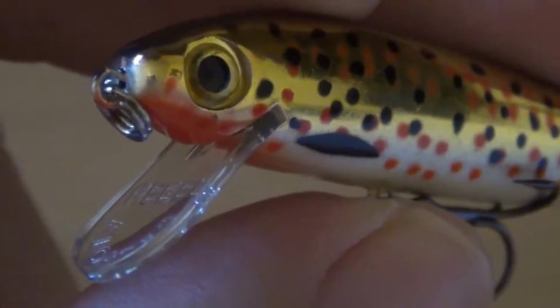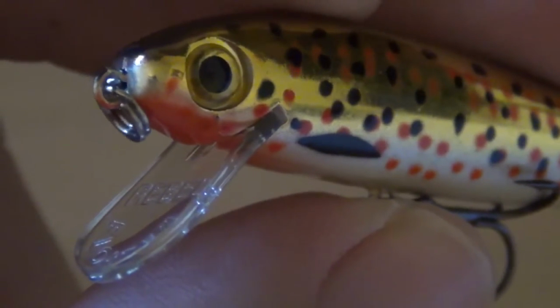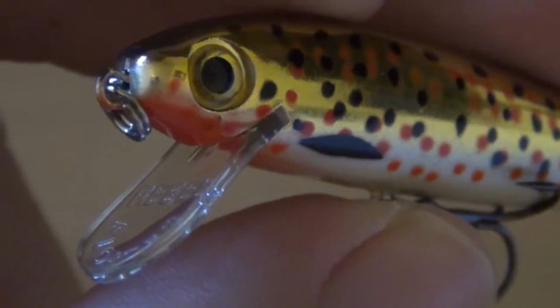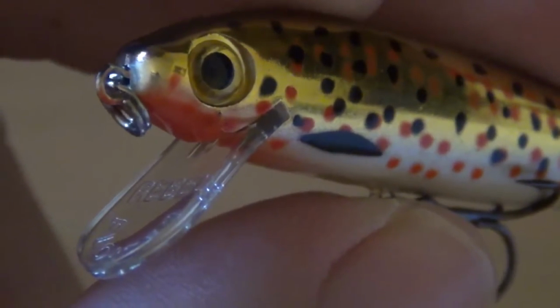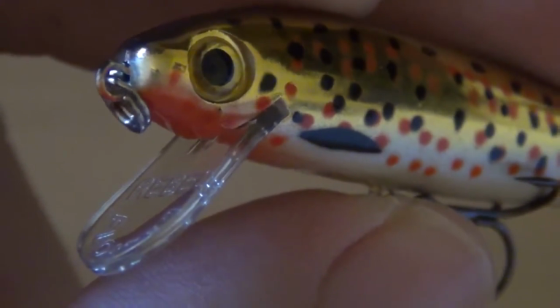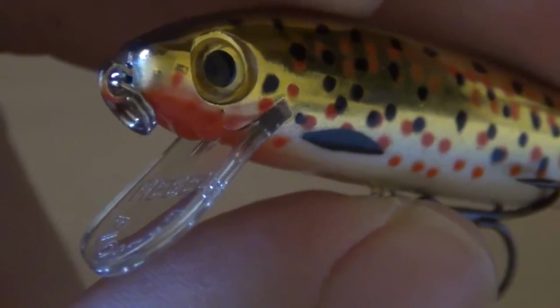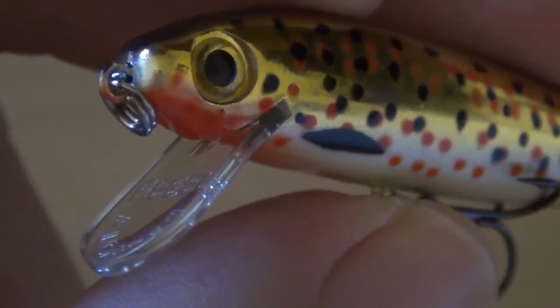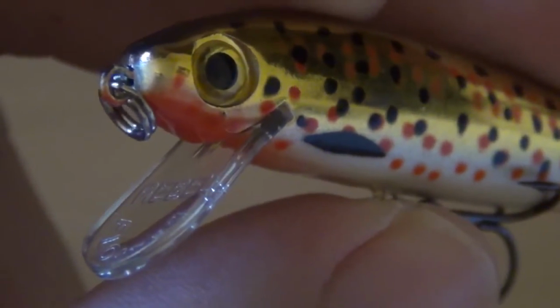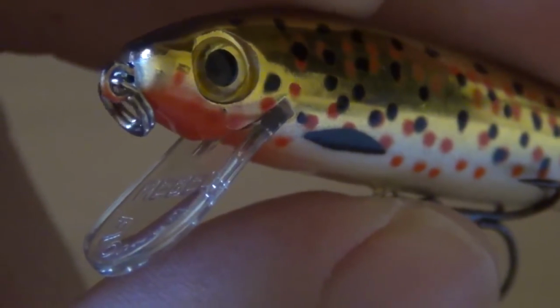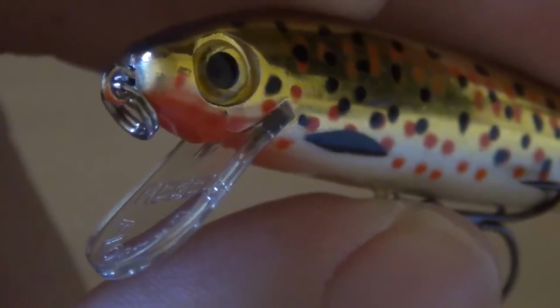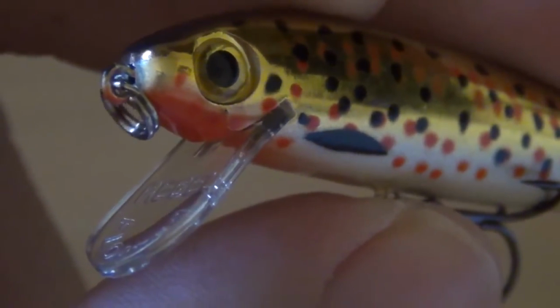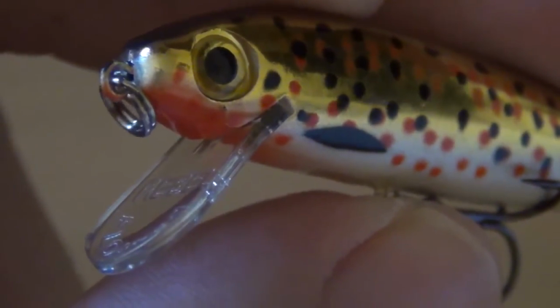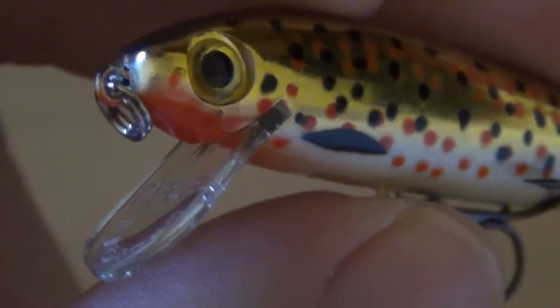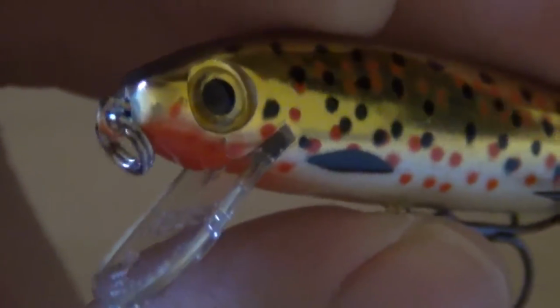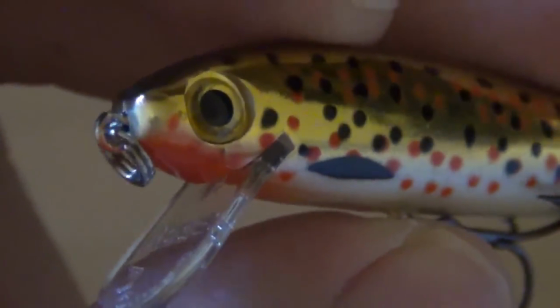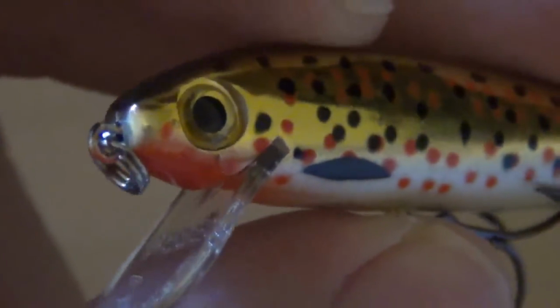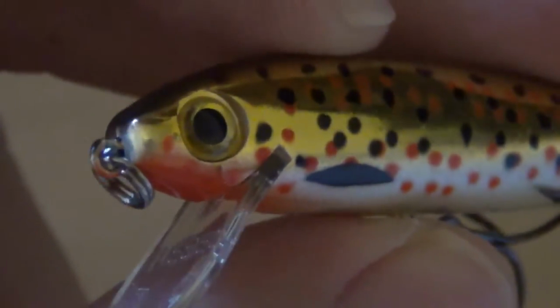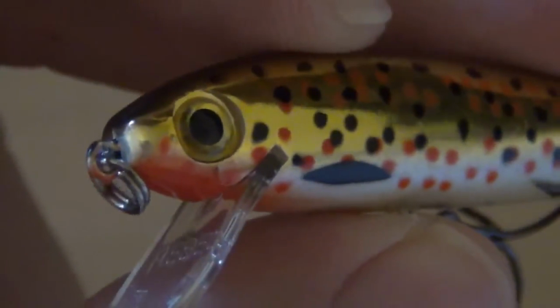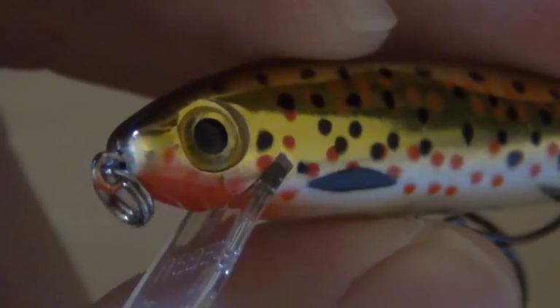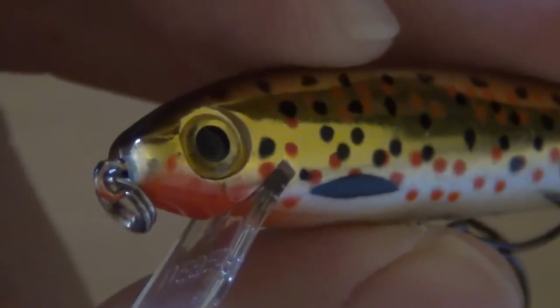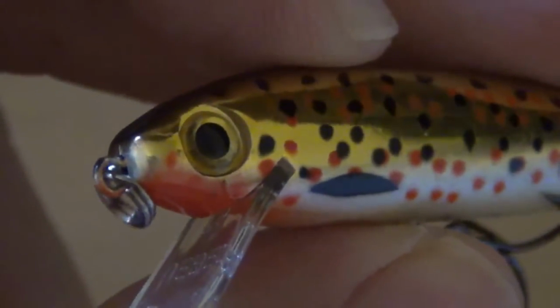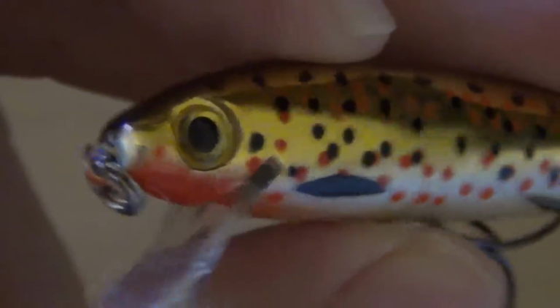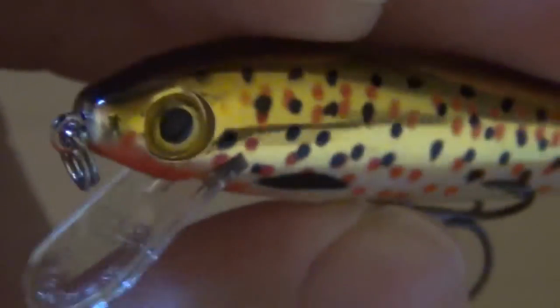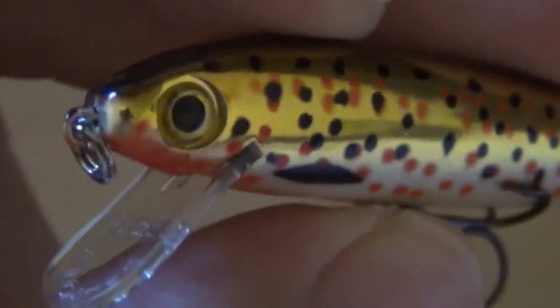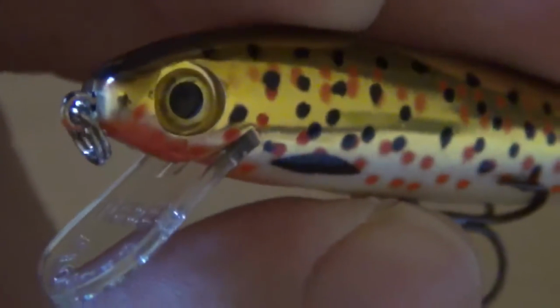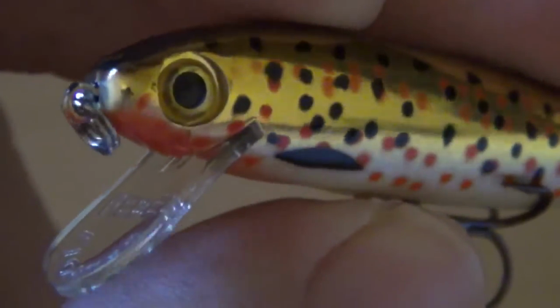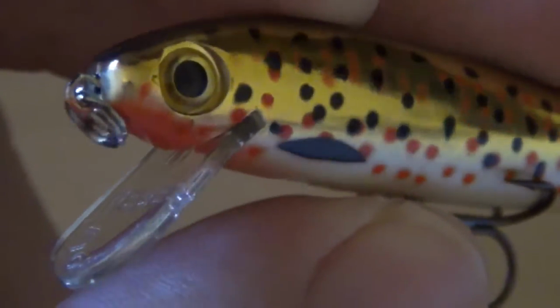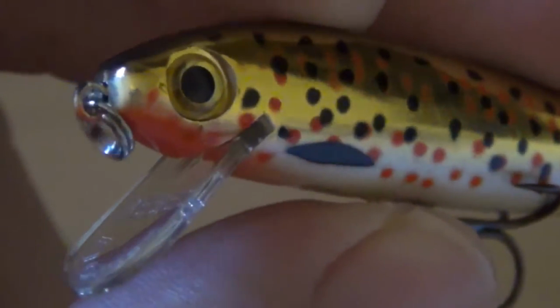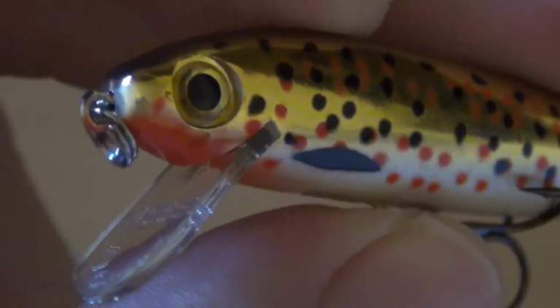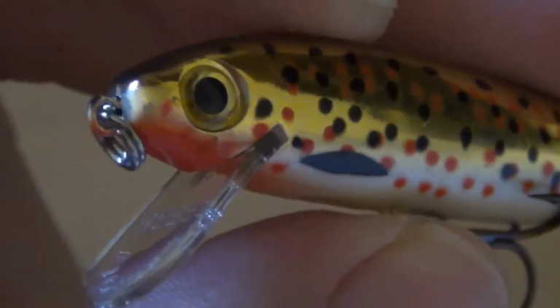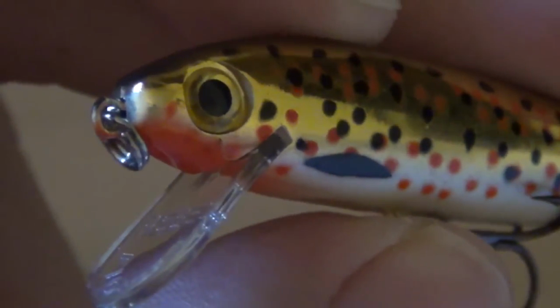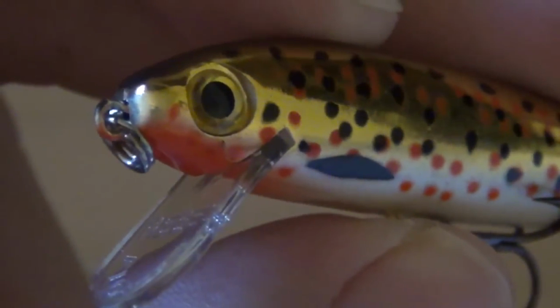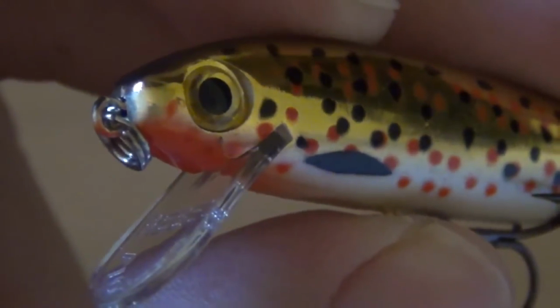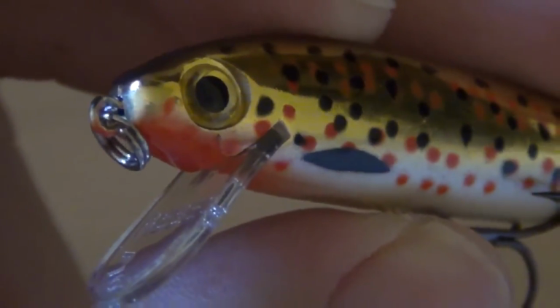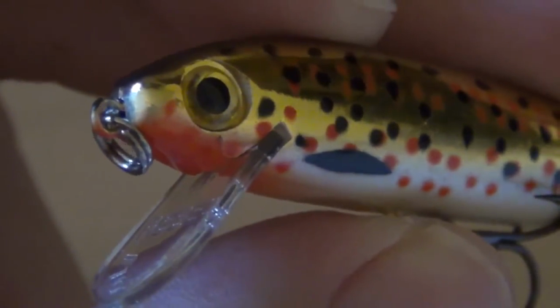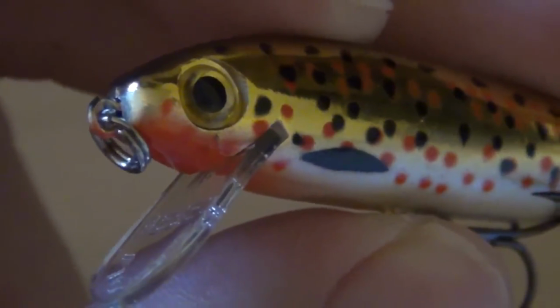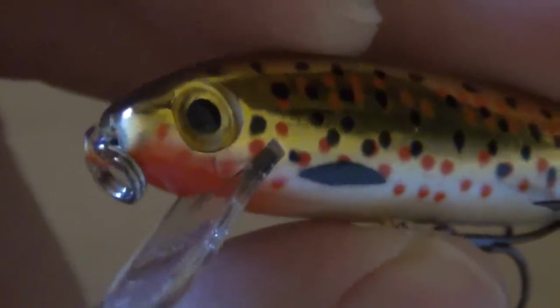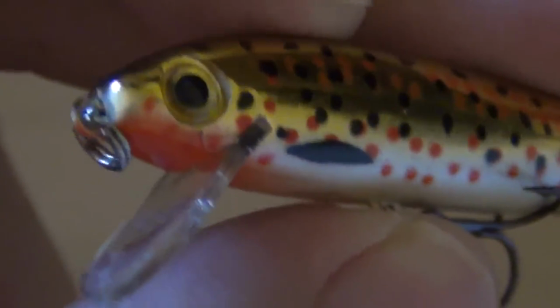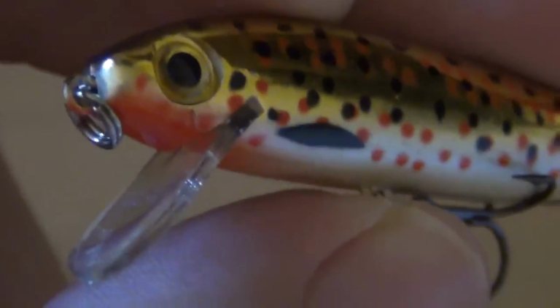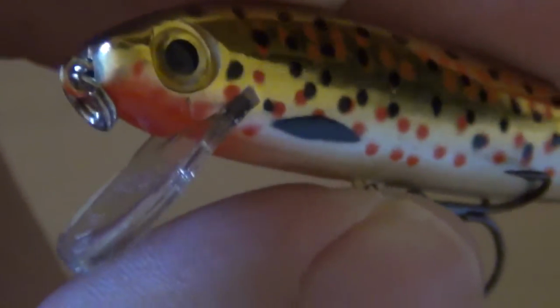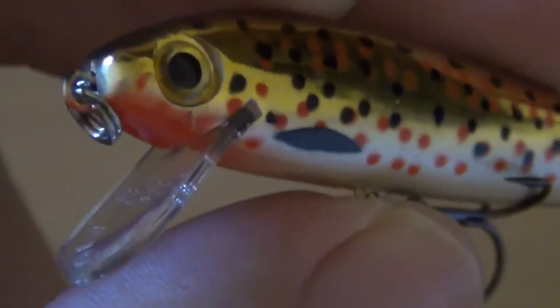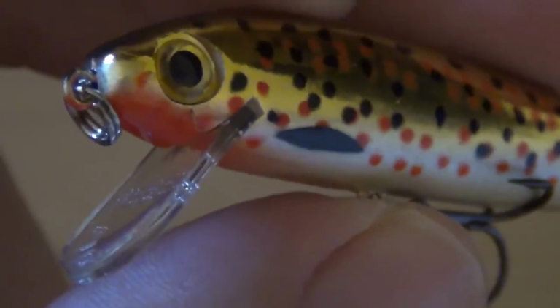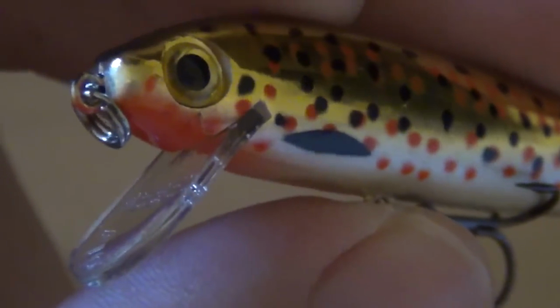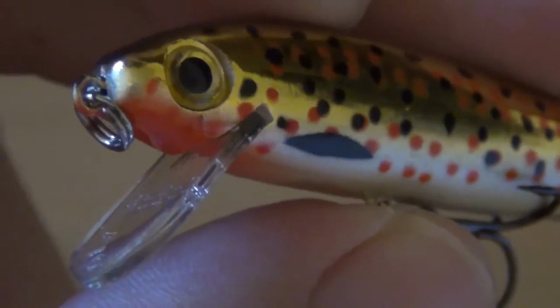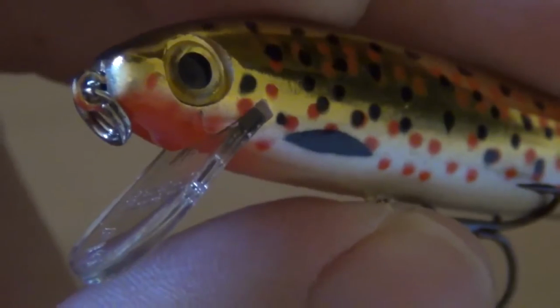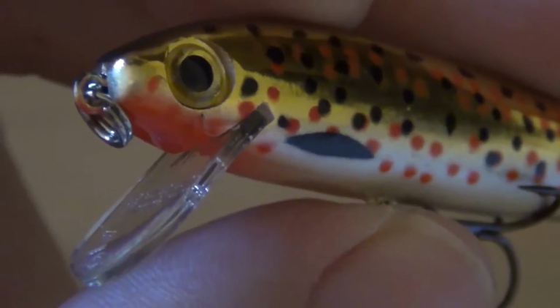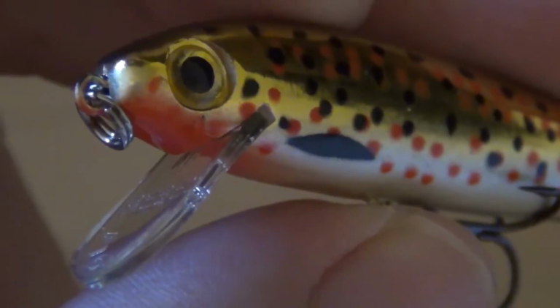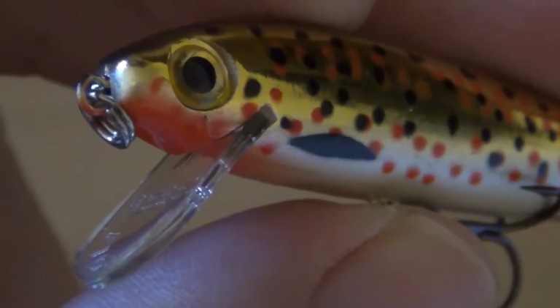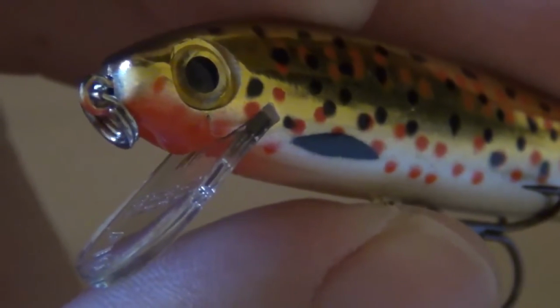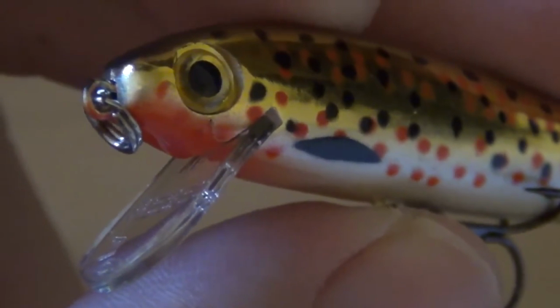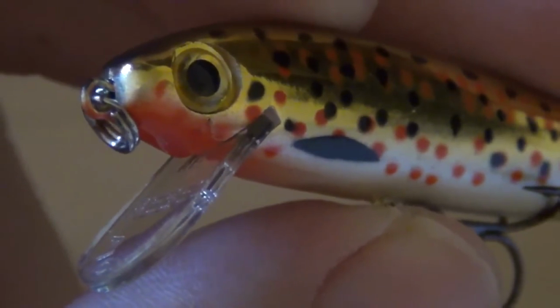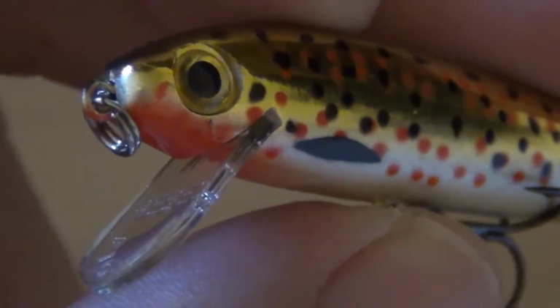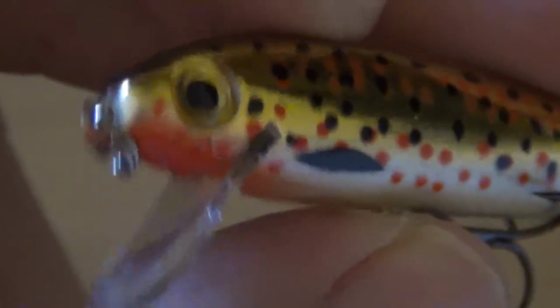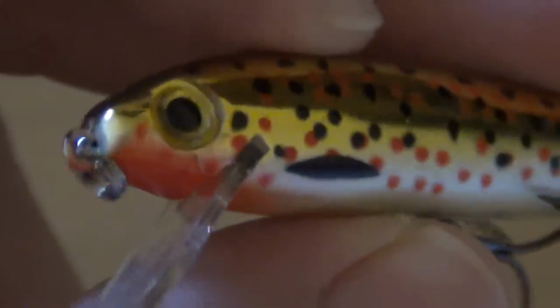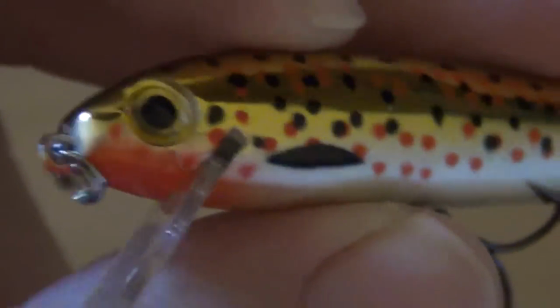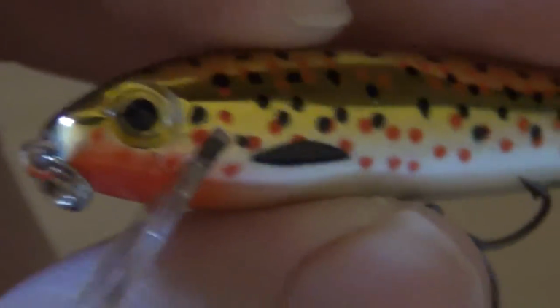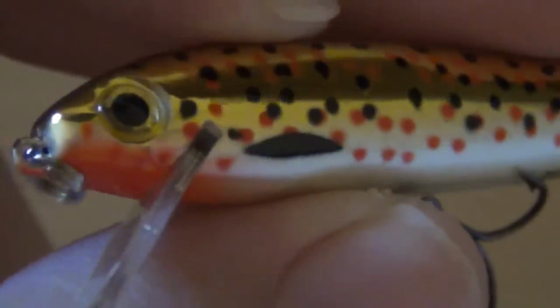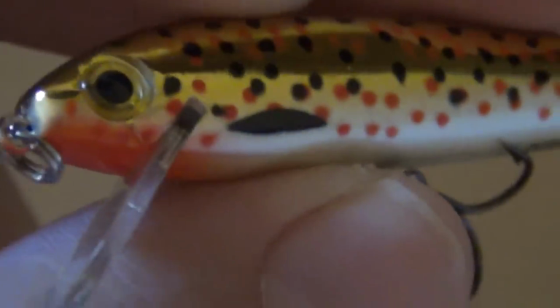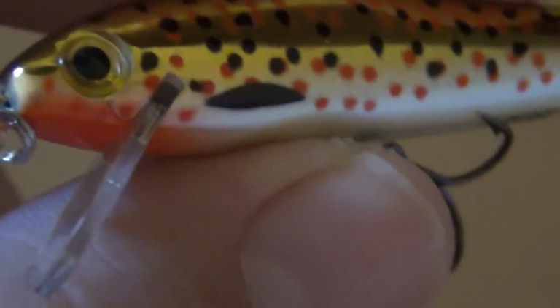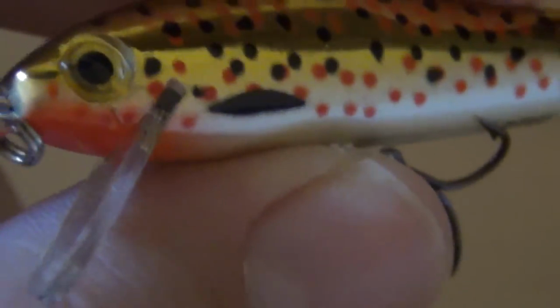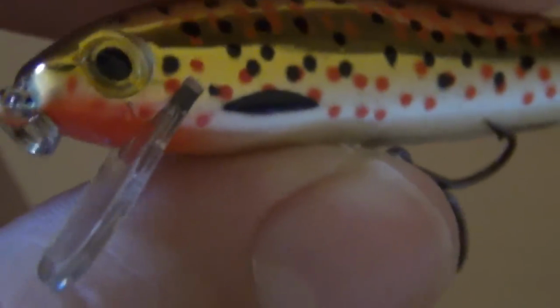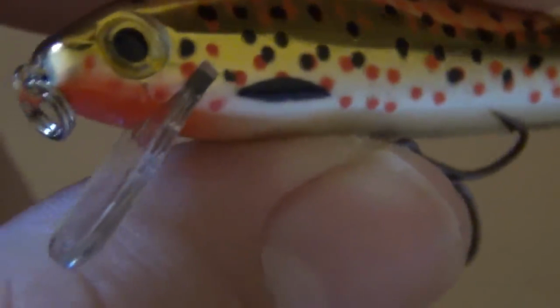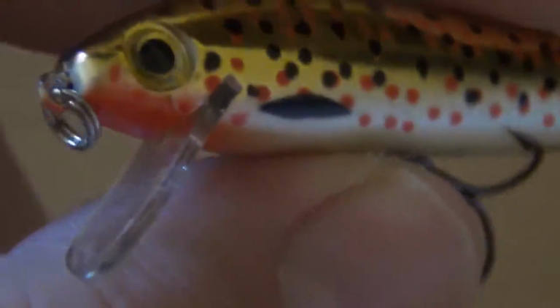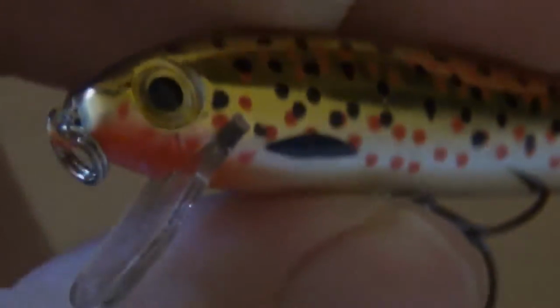And that's it for today — taking a look at the Trackdown minnow lure by Rebel. Thank you all for watching and see you in the next video.